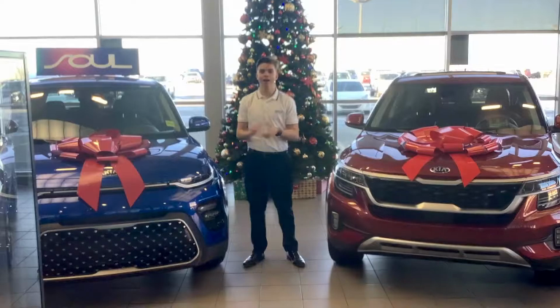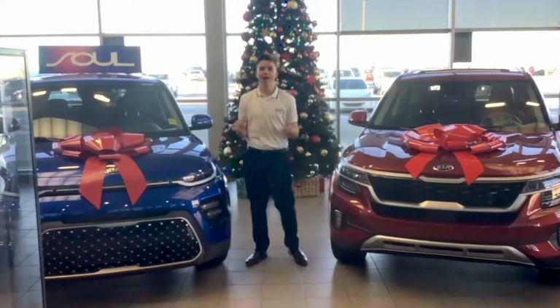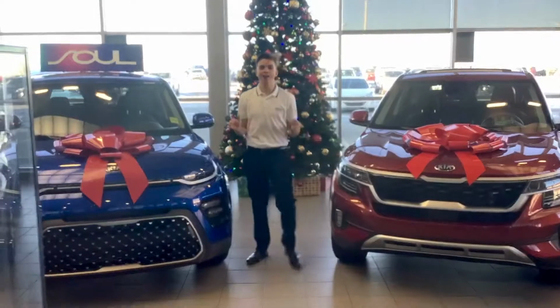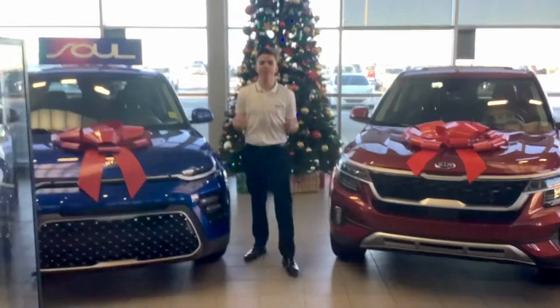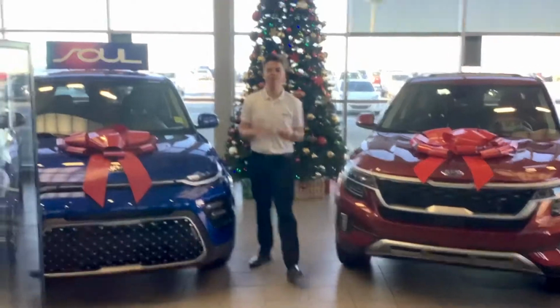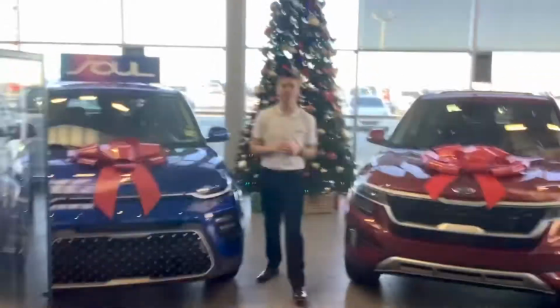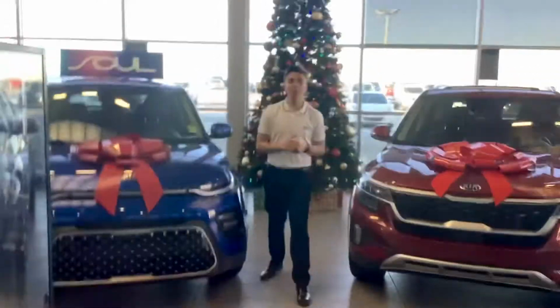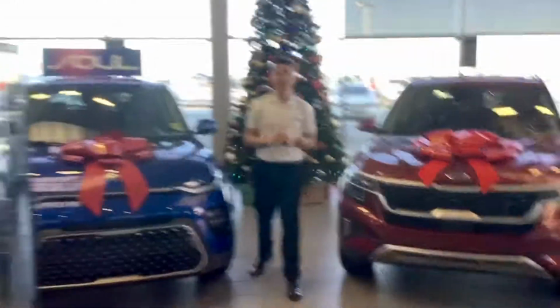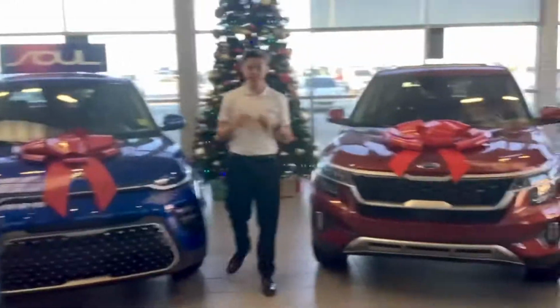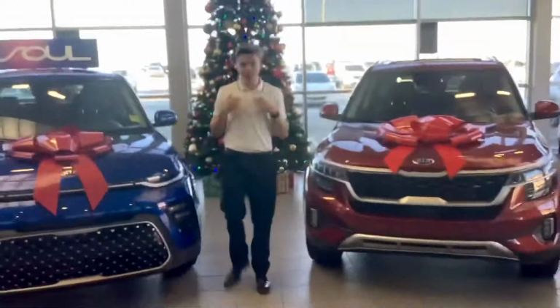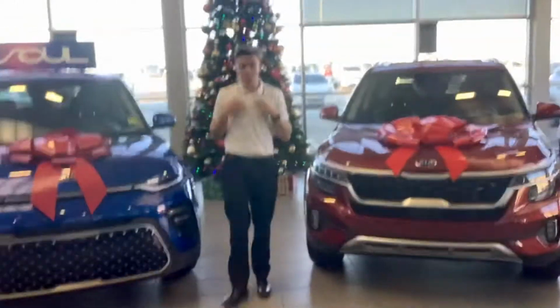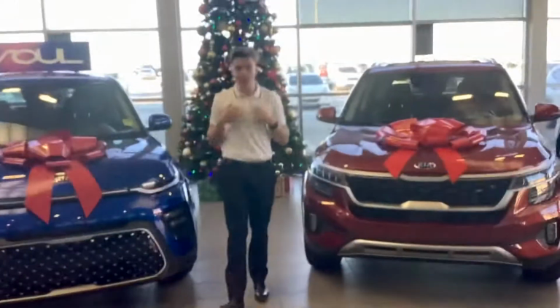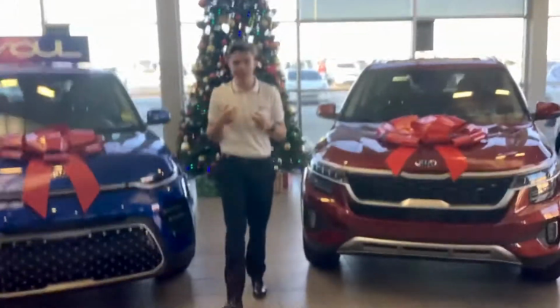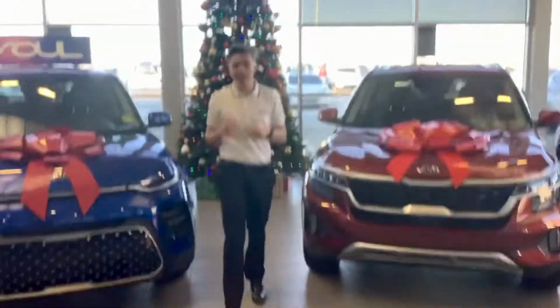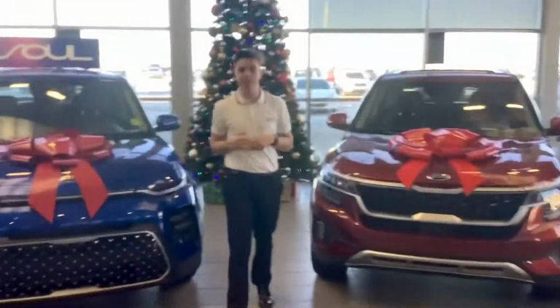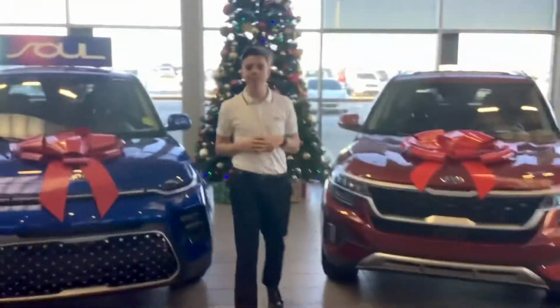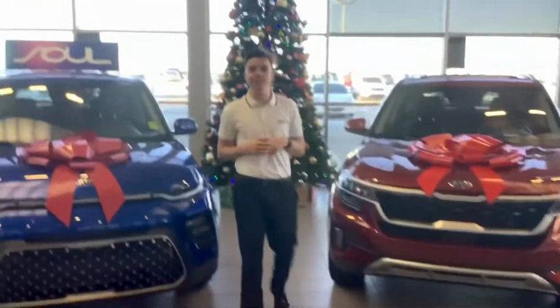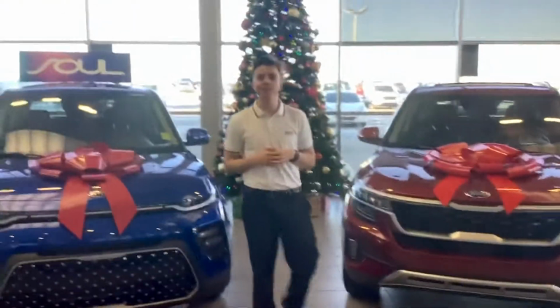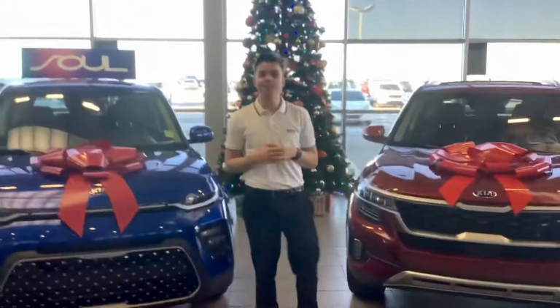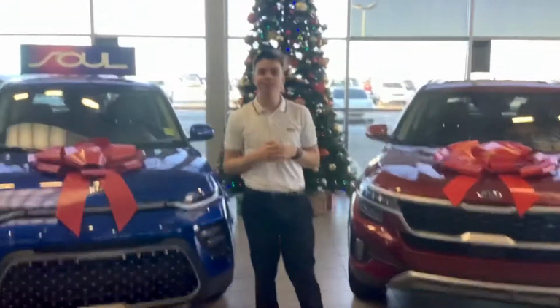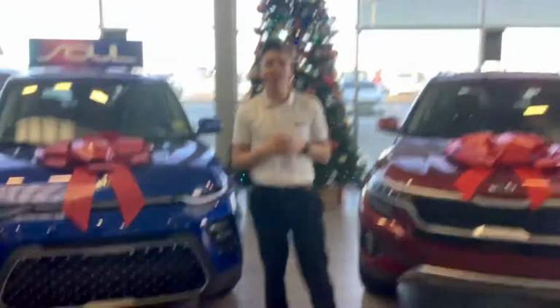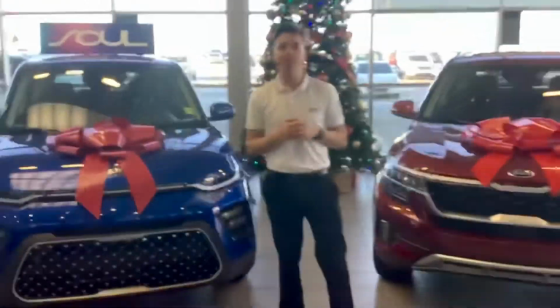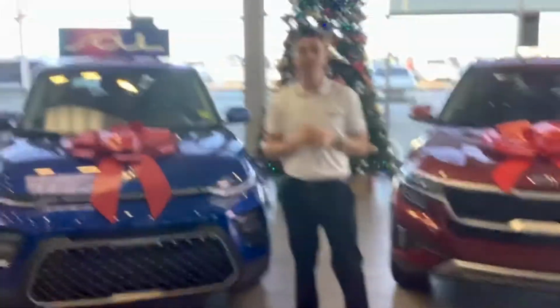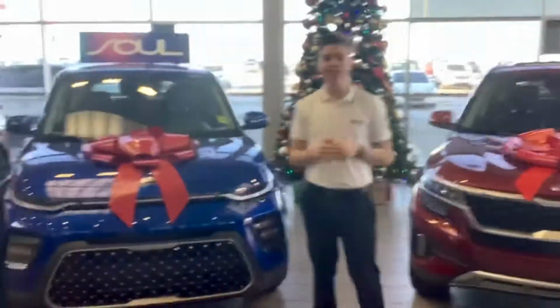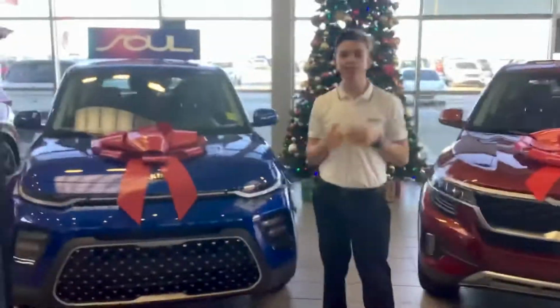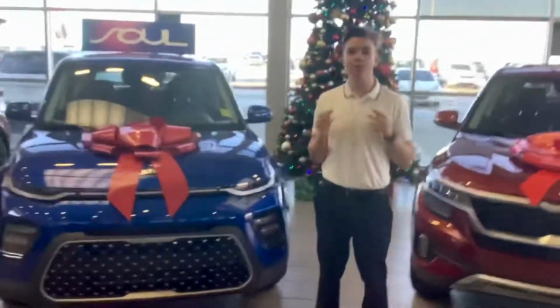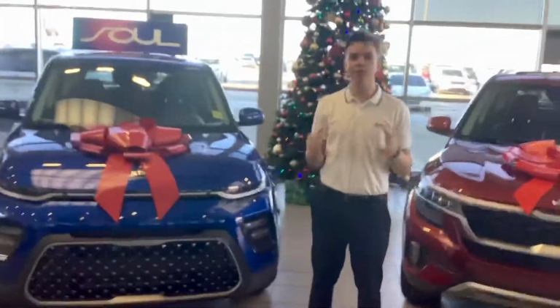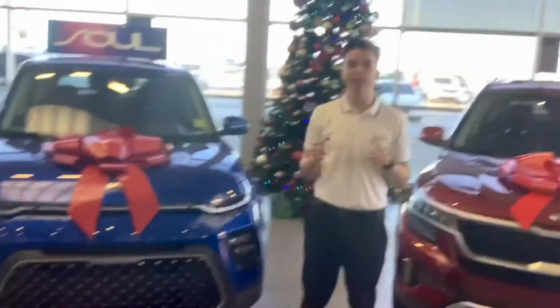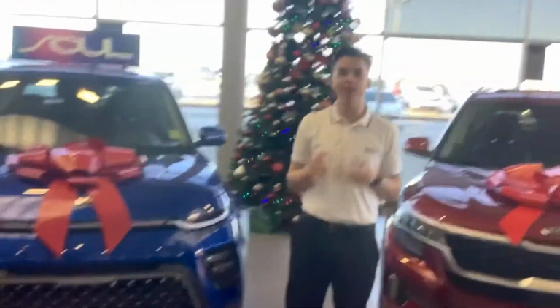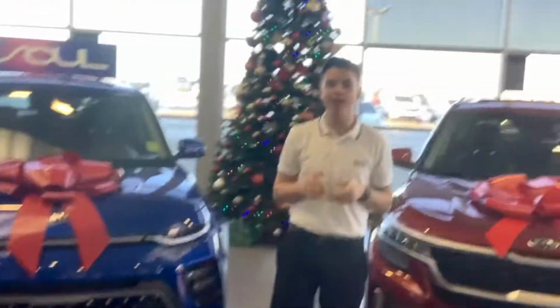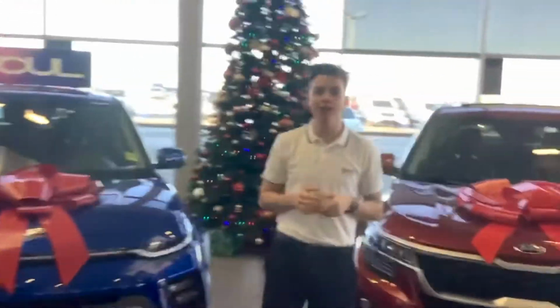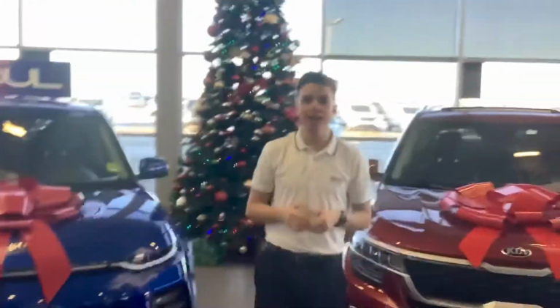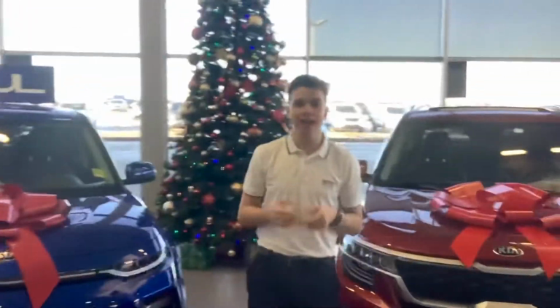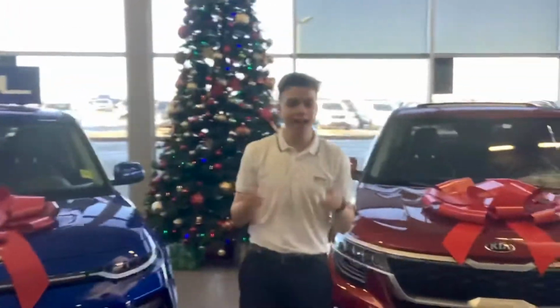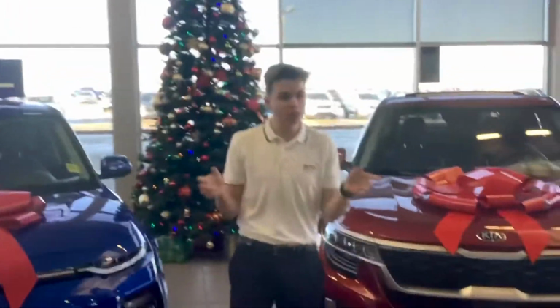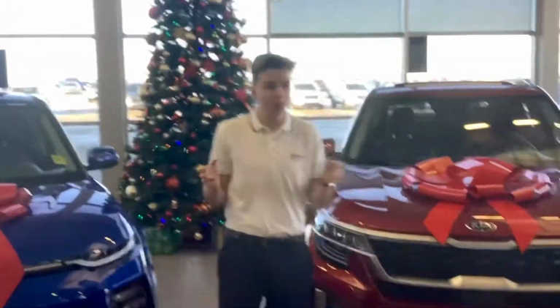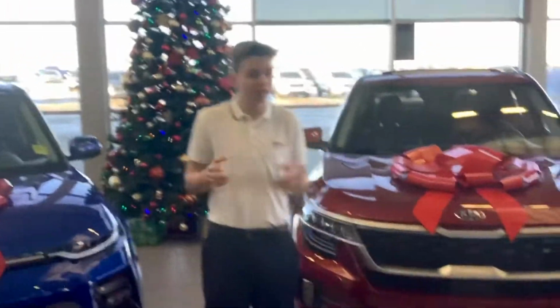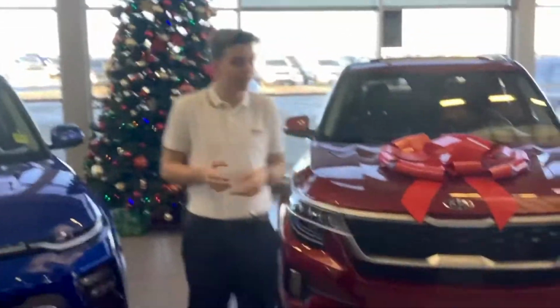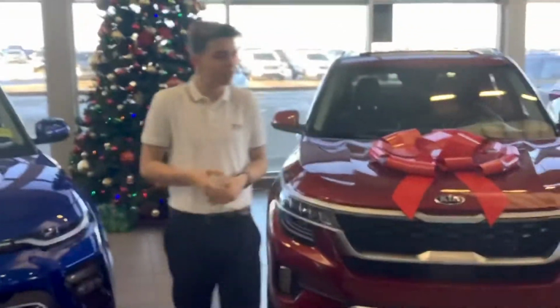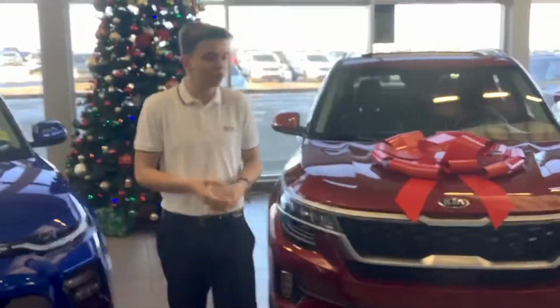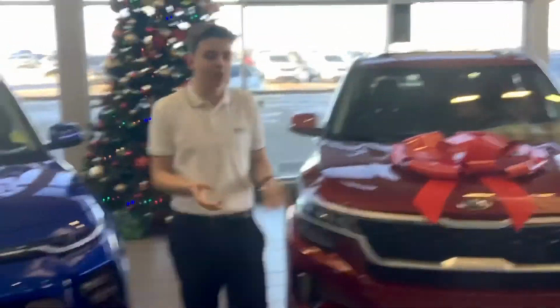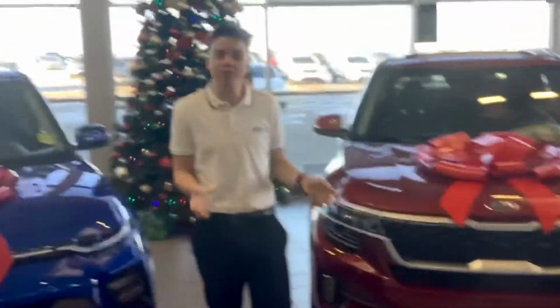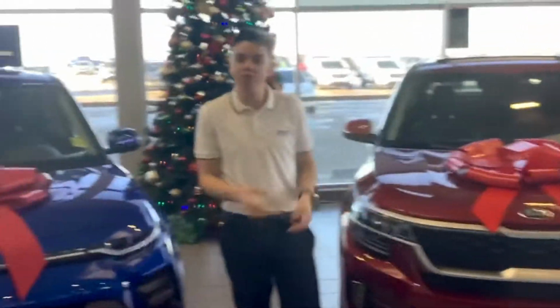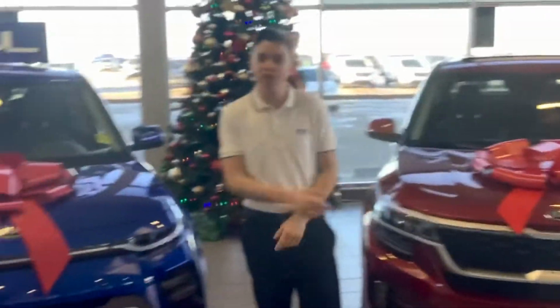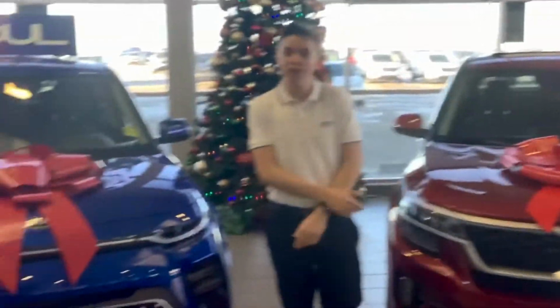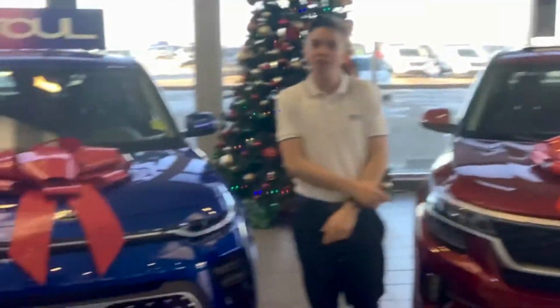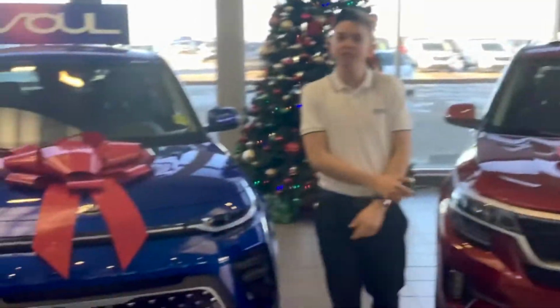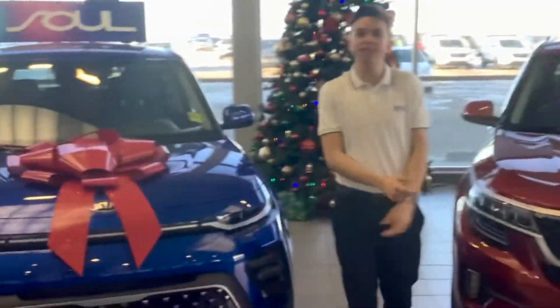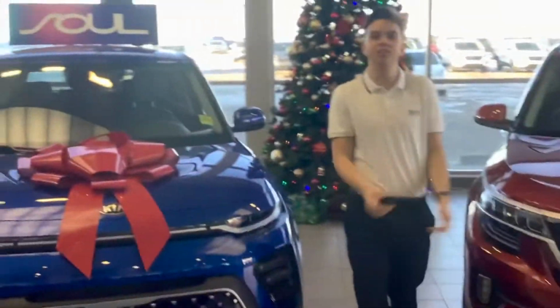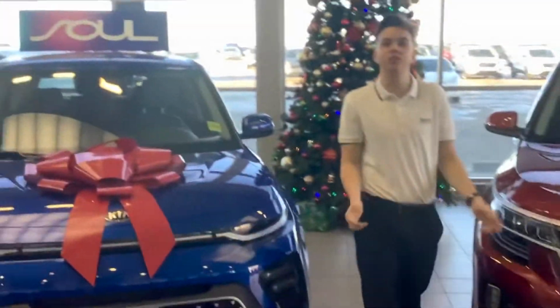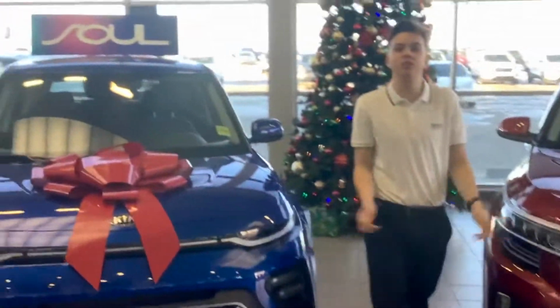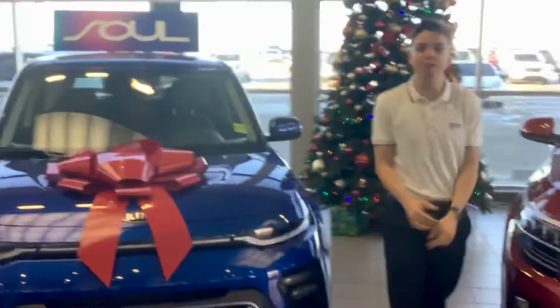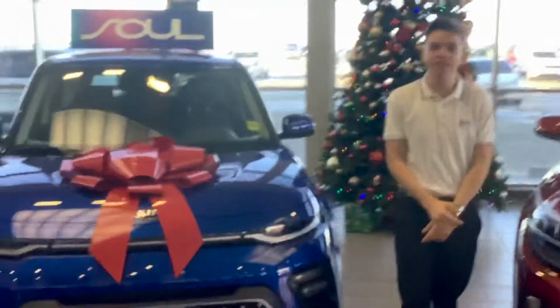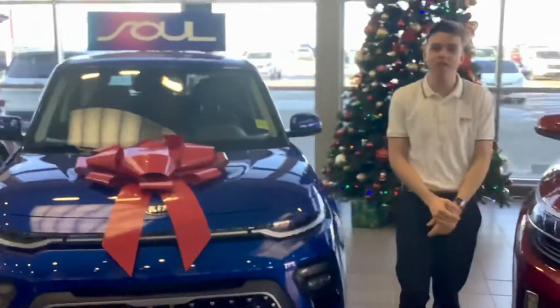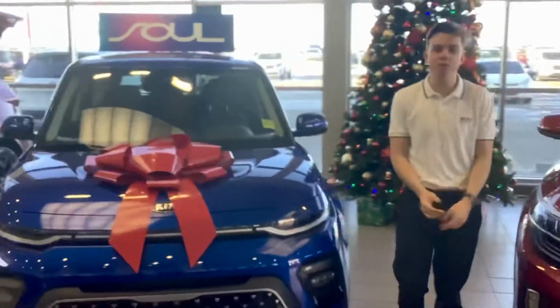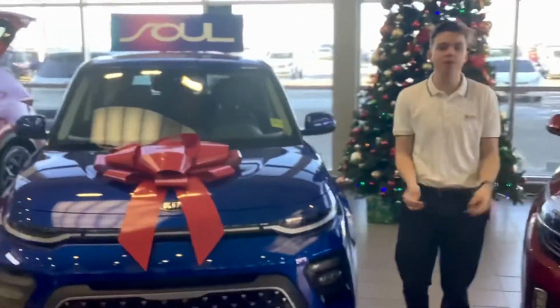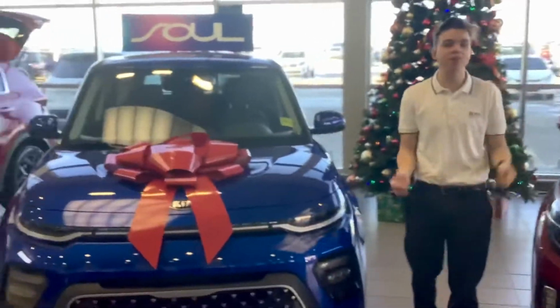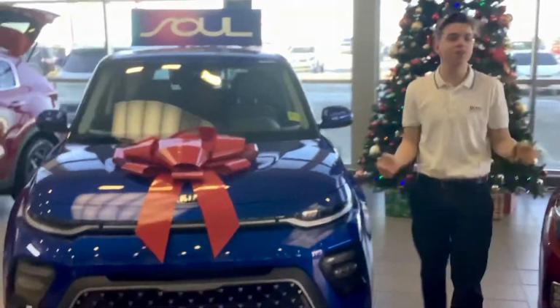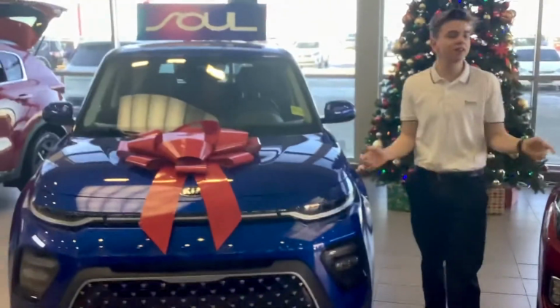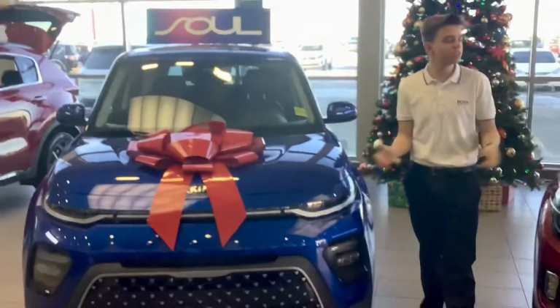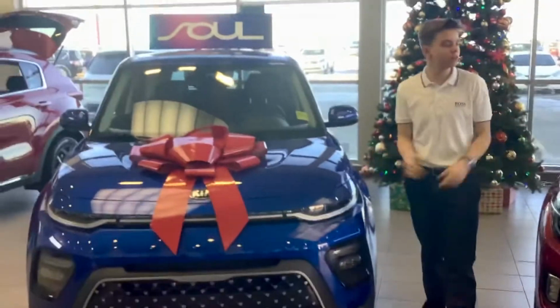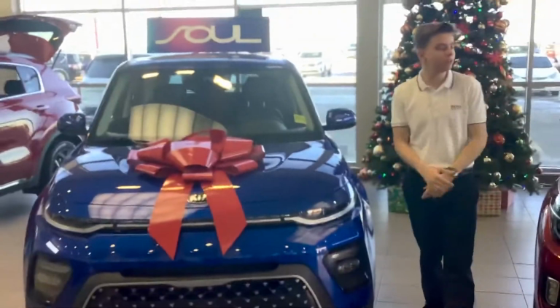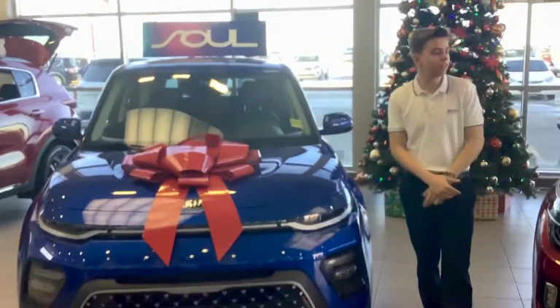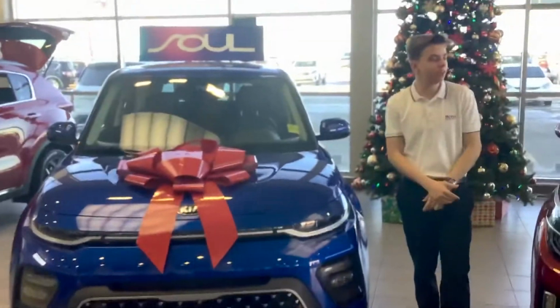Hi there, Fred. My name is Blake. I'm a sales consultant here with Kia. I just wanted to give you a little video to introduce myself, put a face to a name.